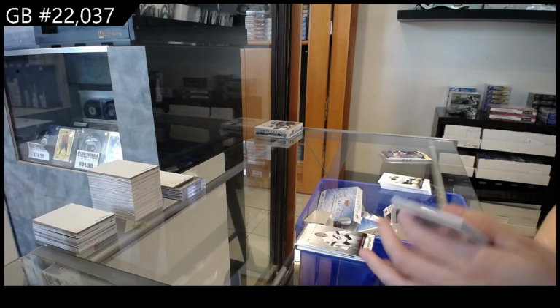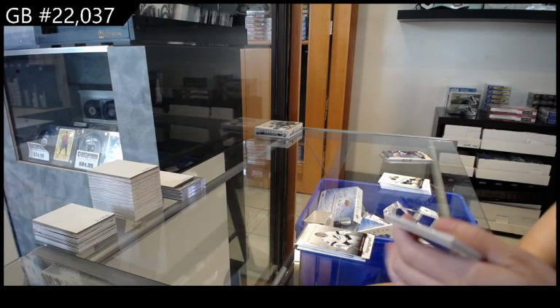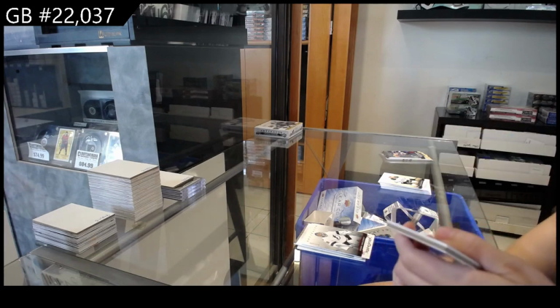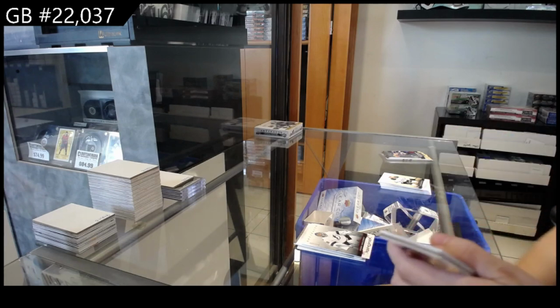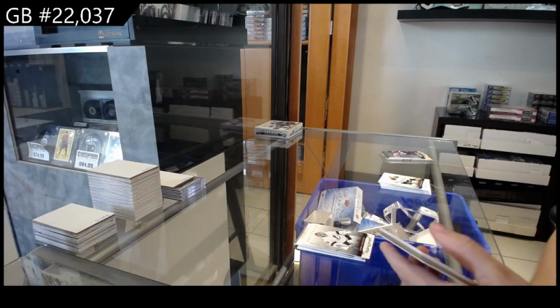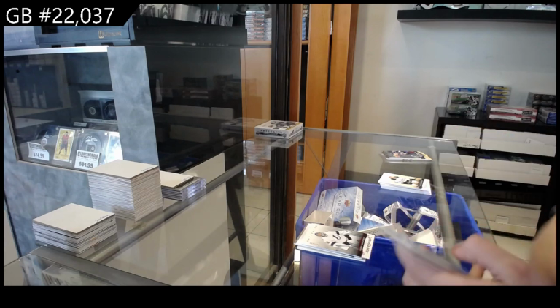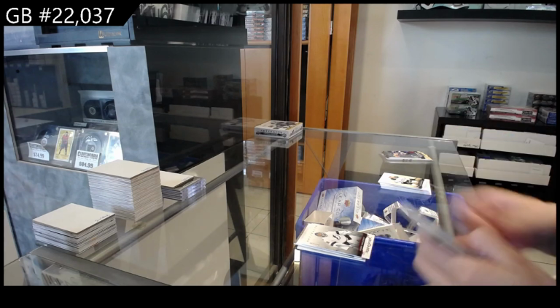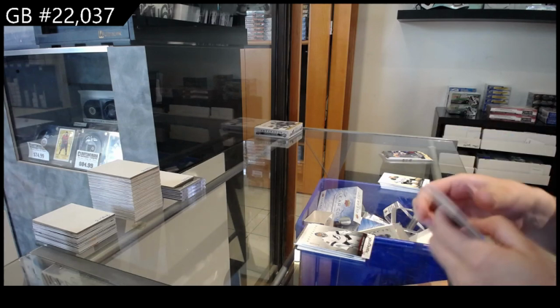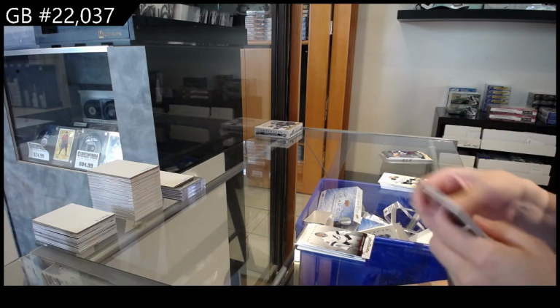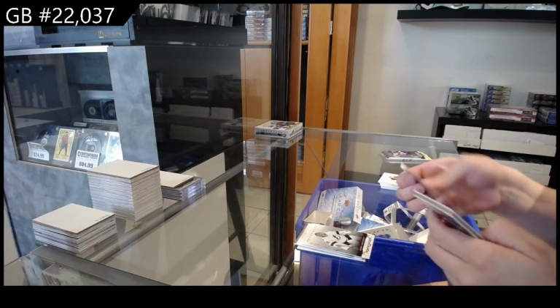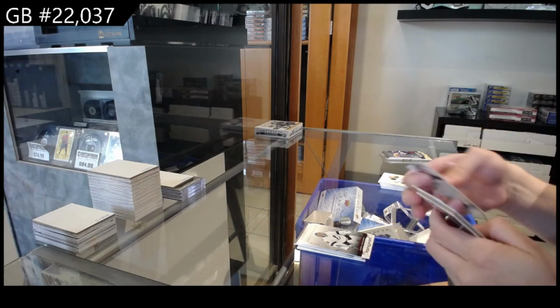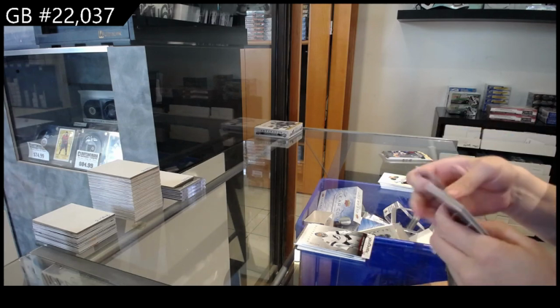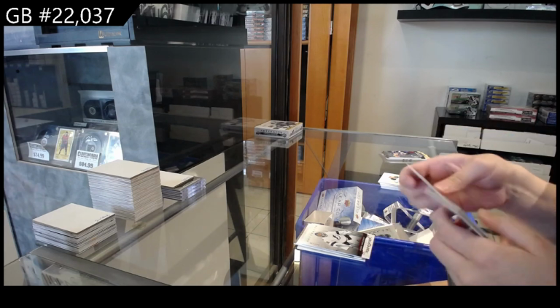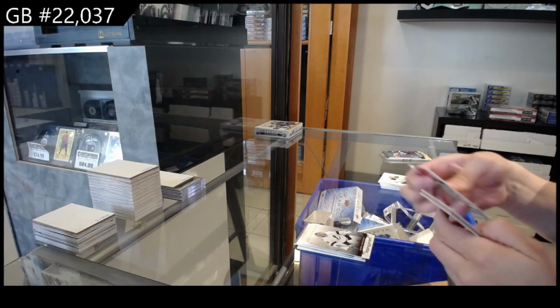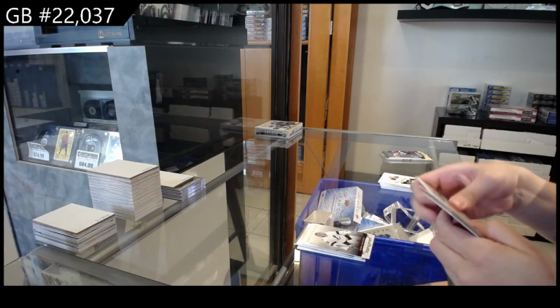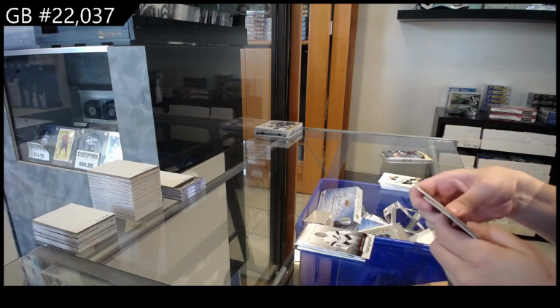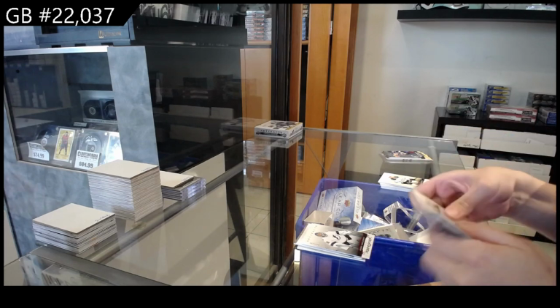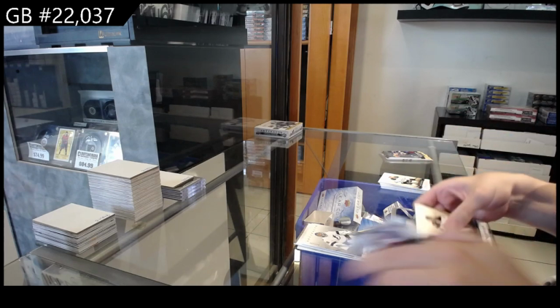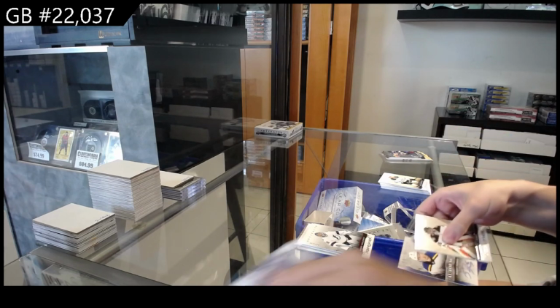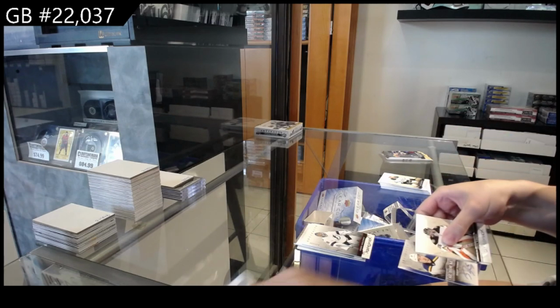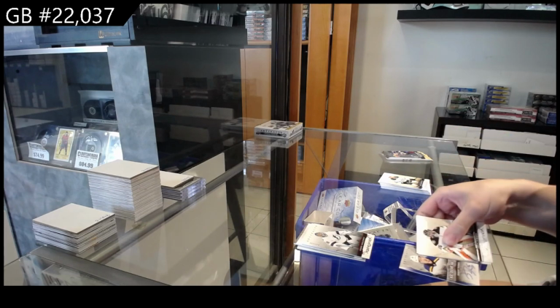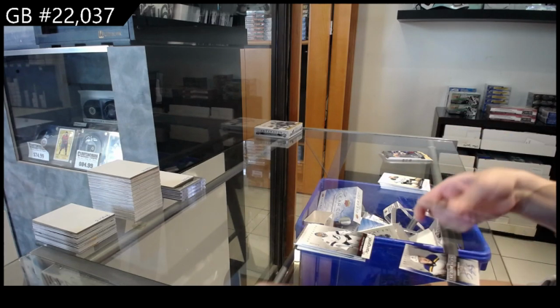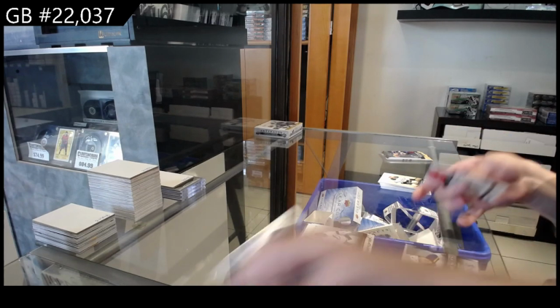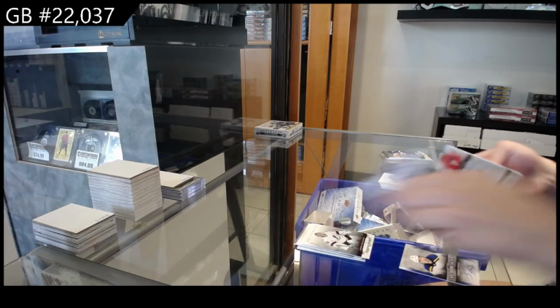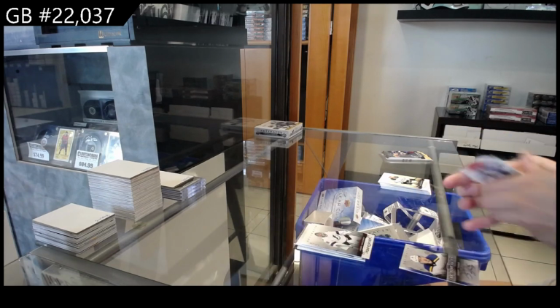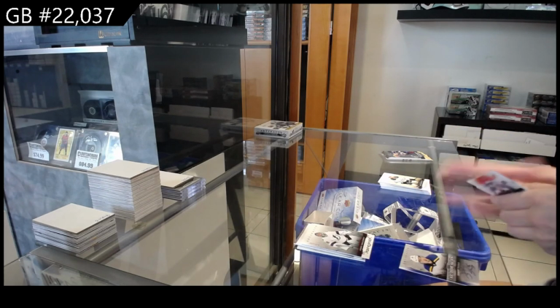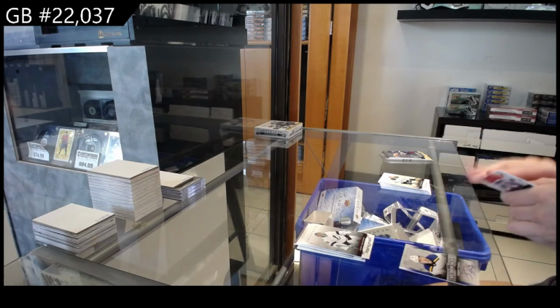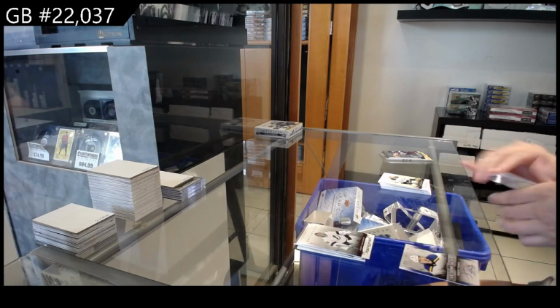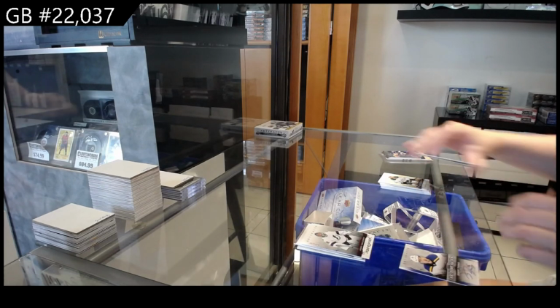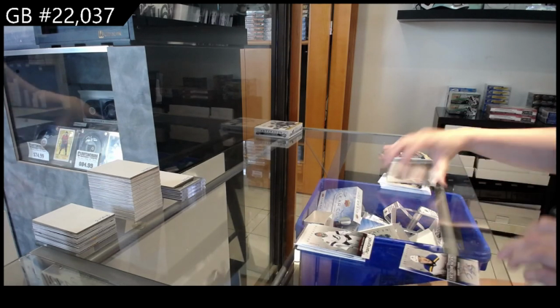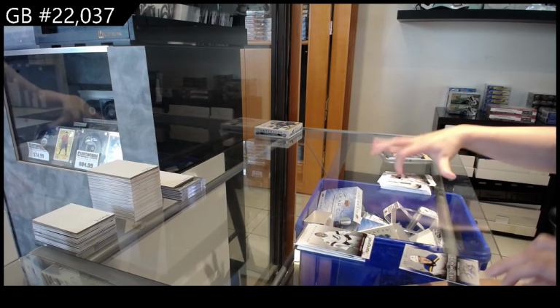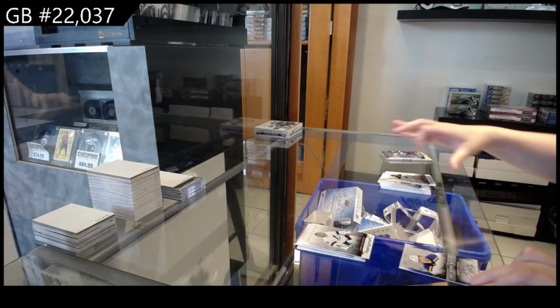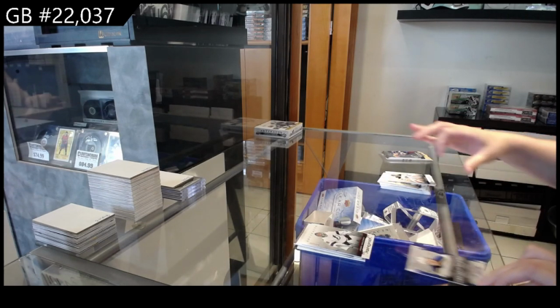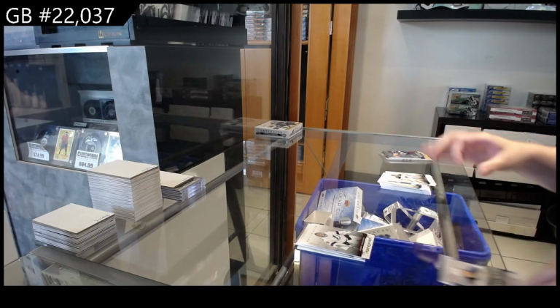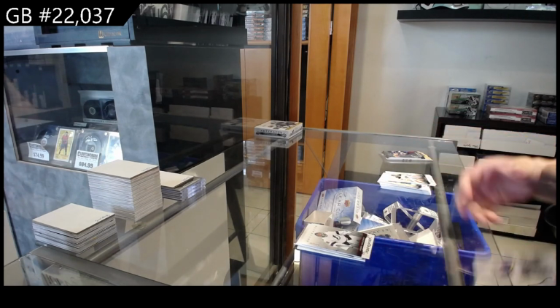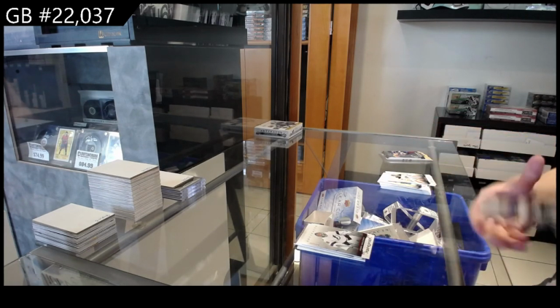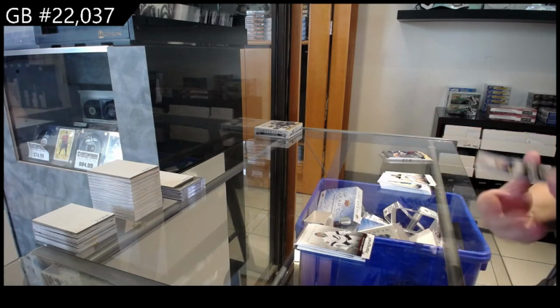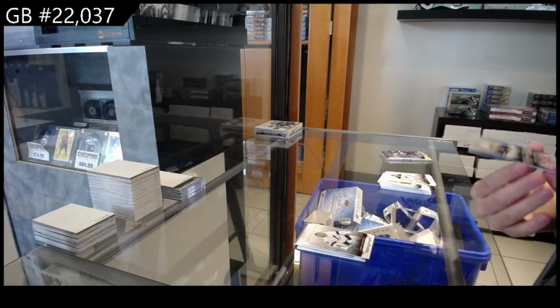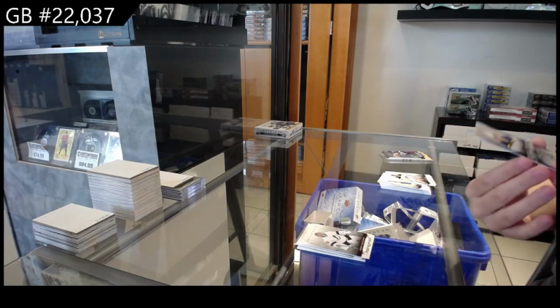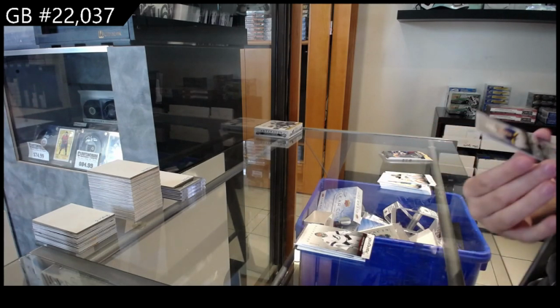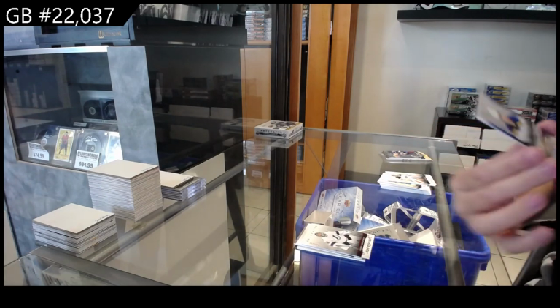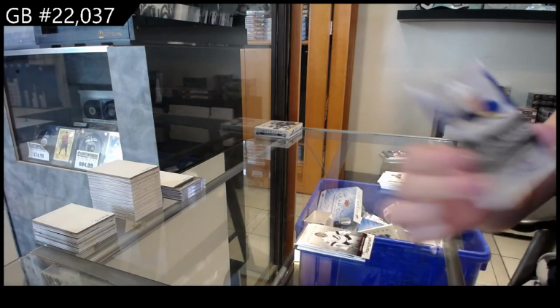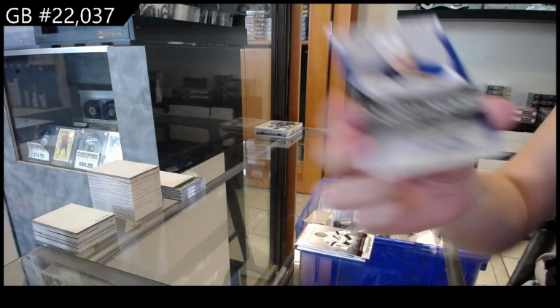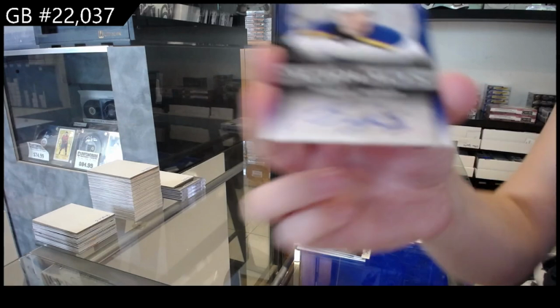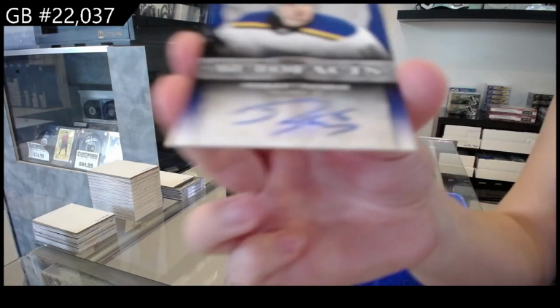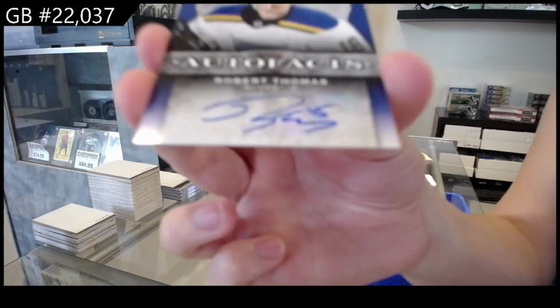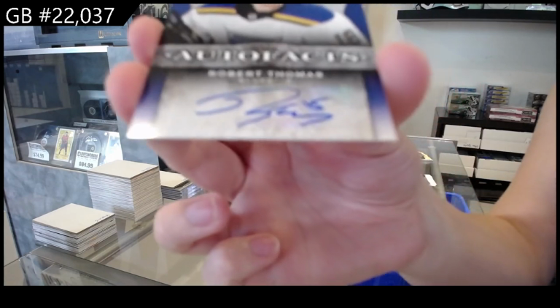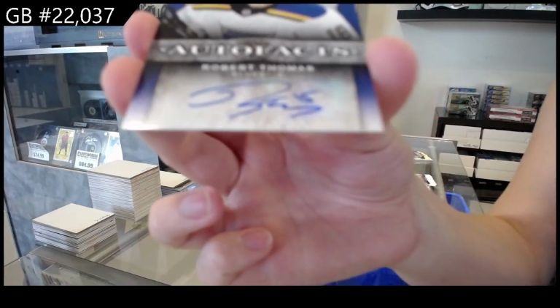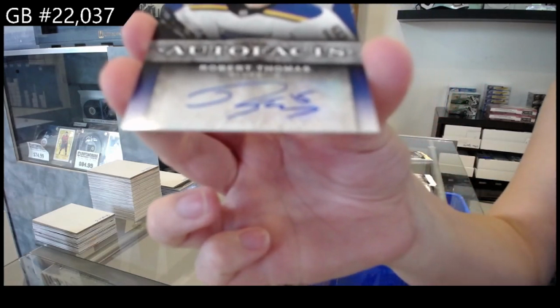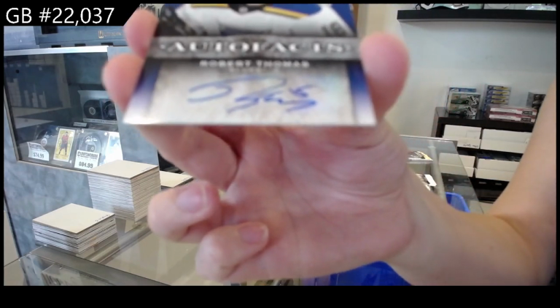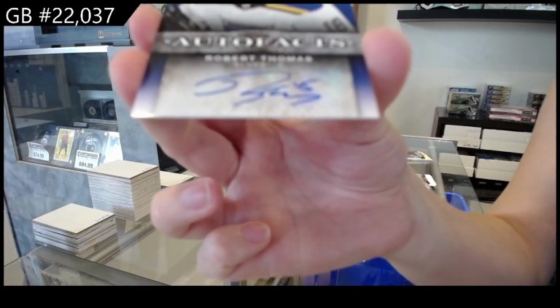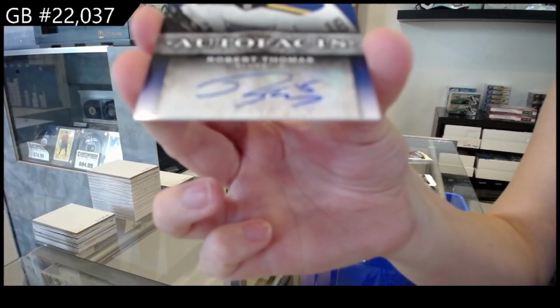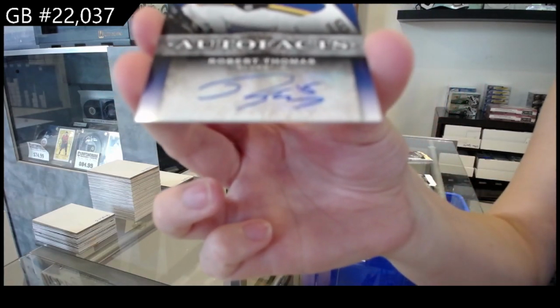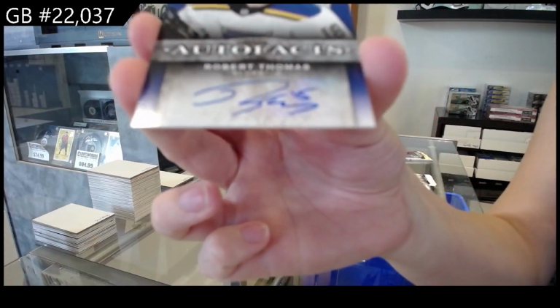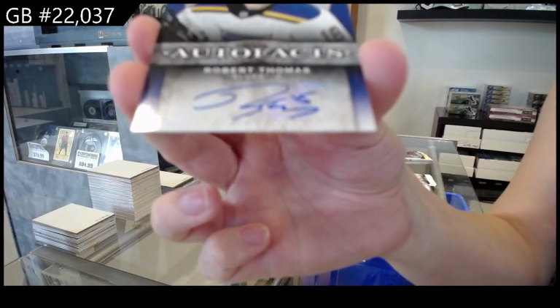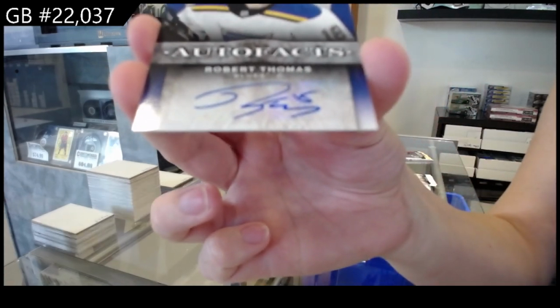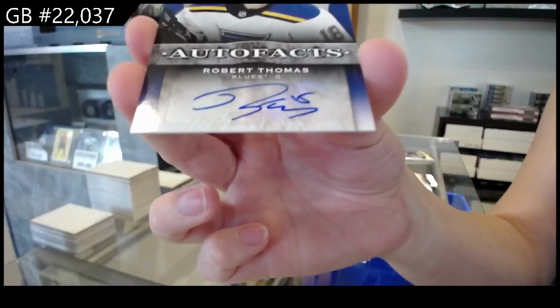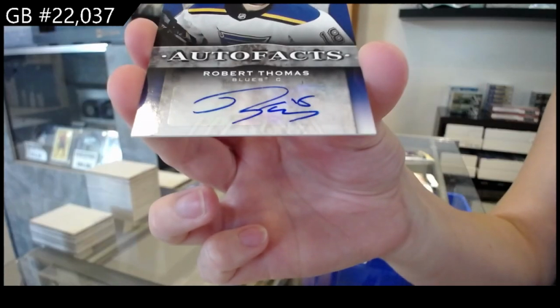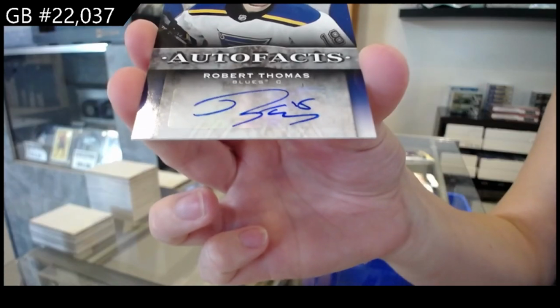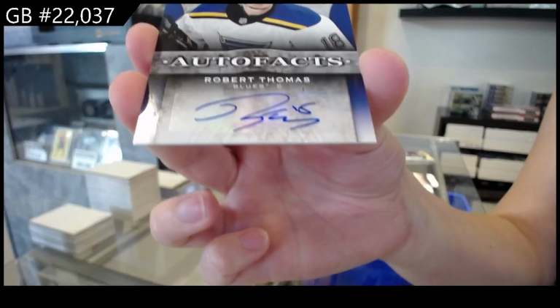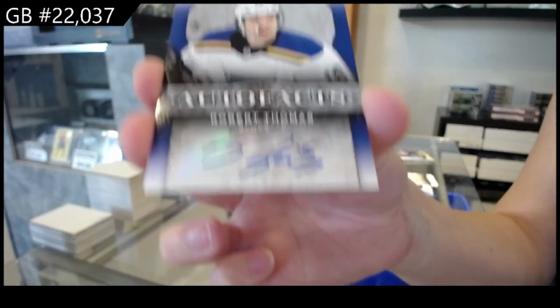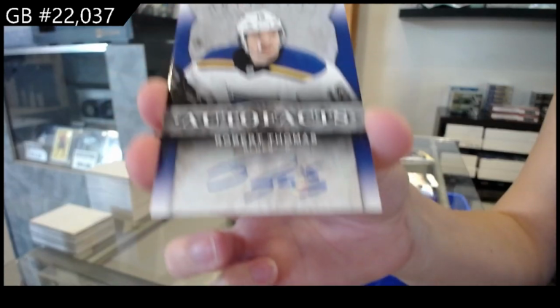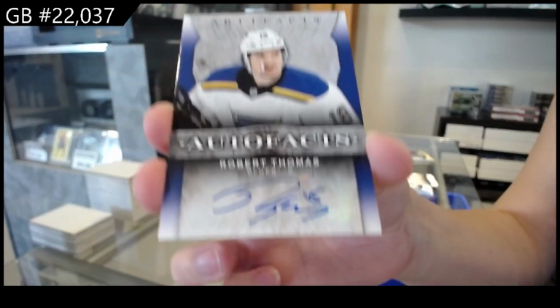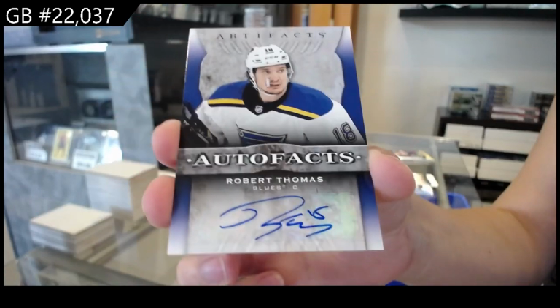We have an auto fax for the St. Louis Blues — Robert Thomas.